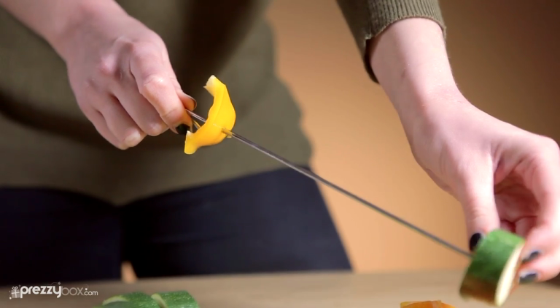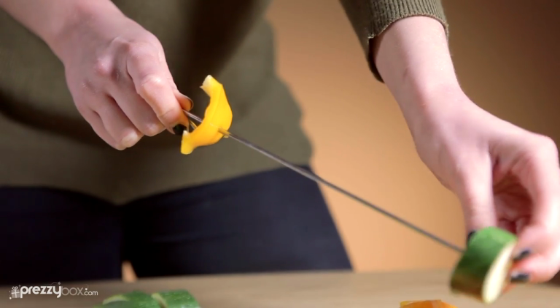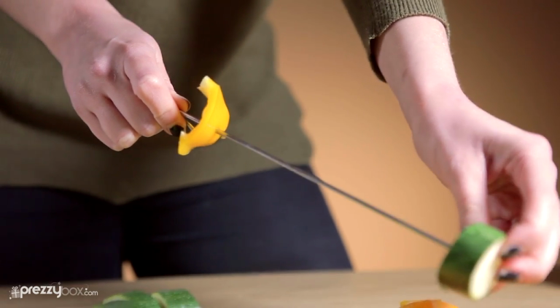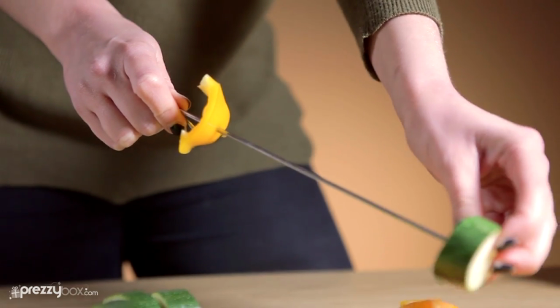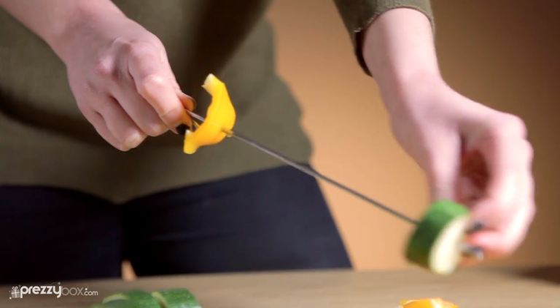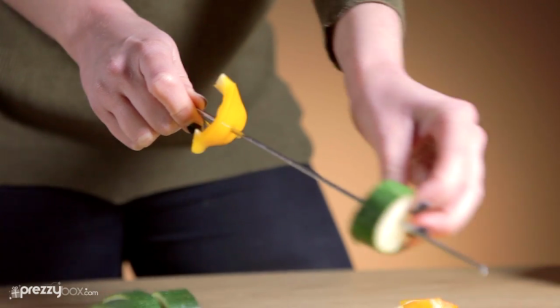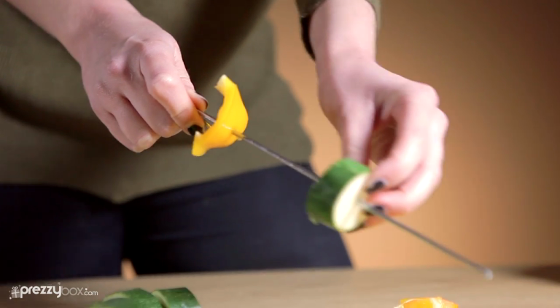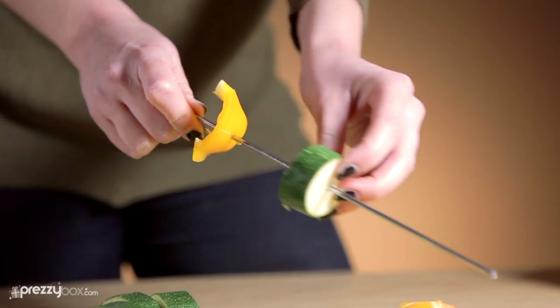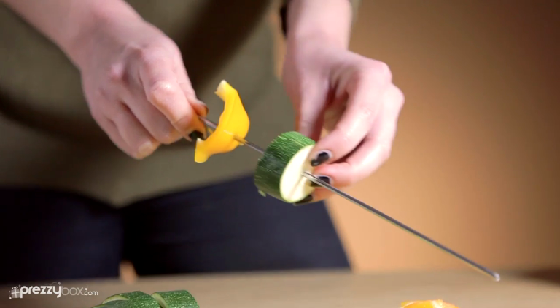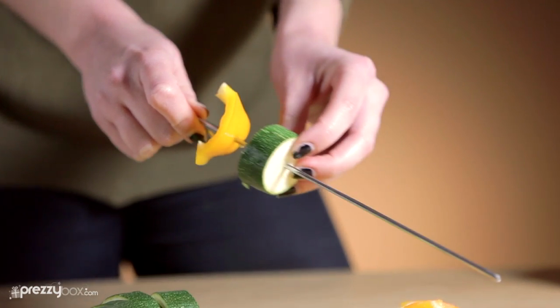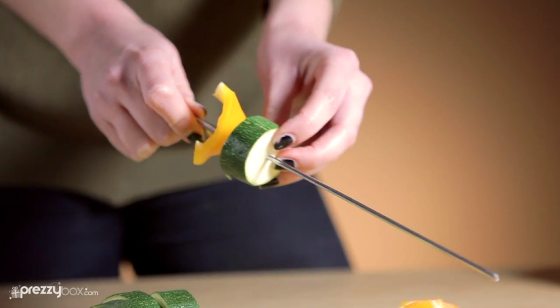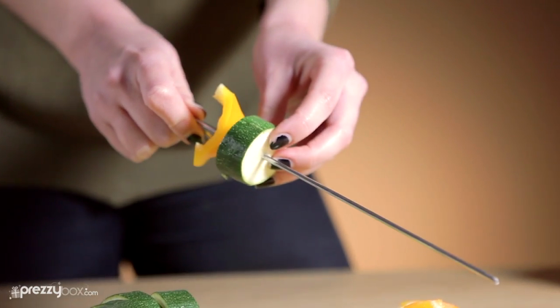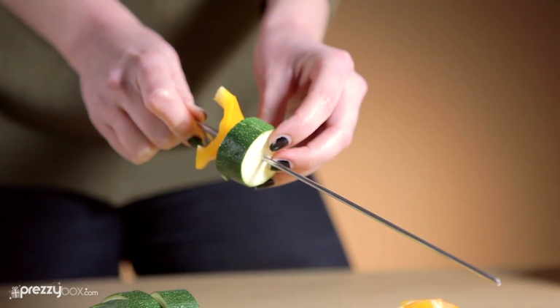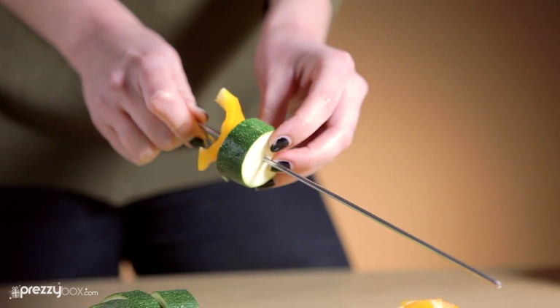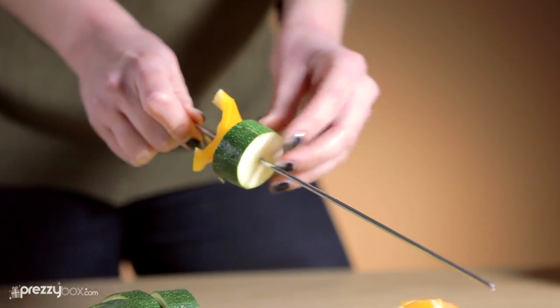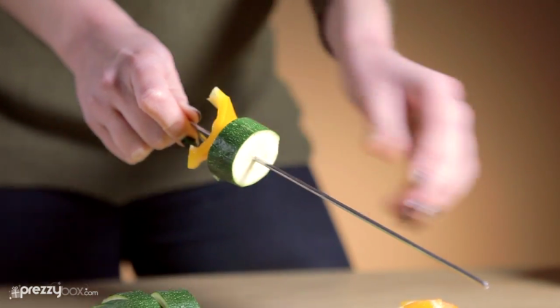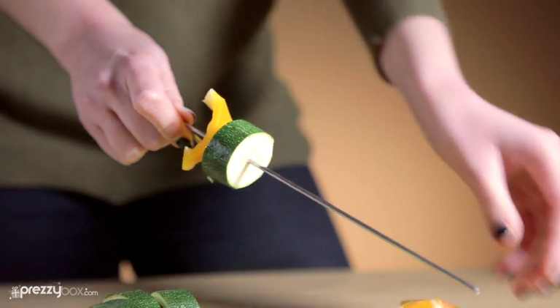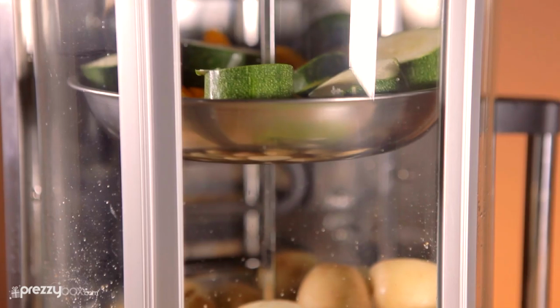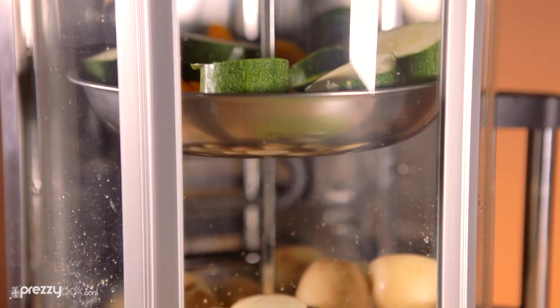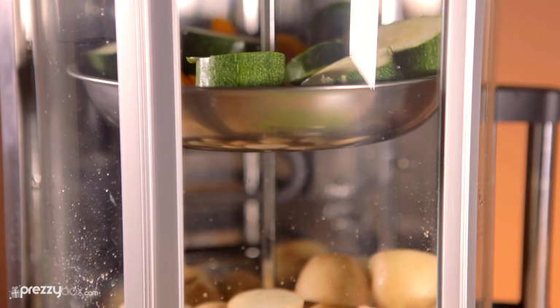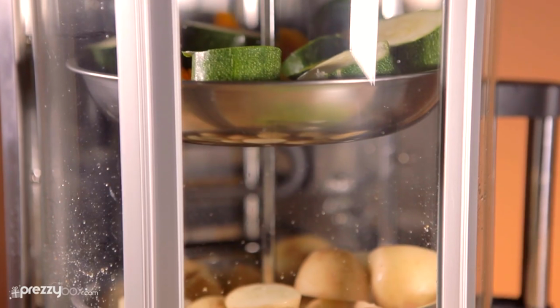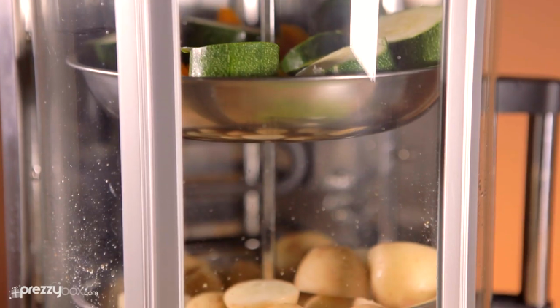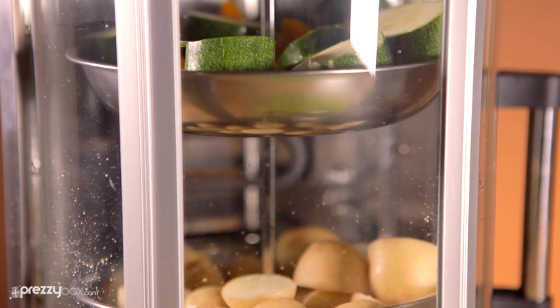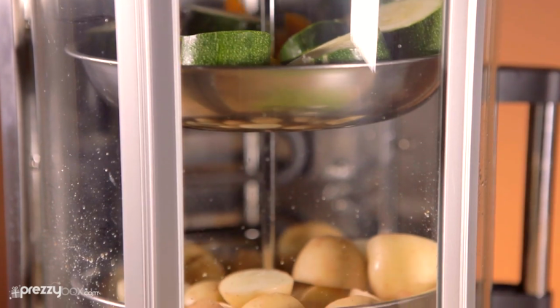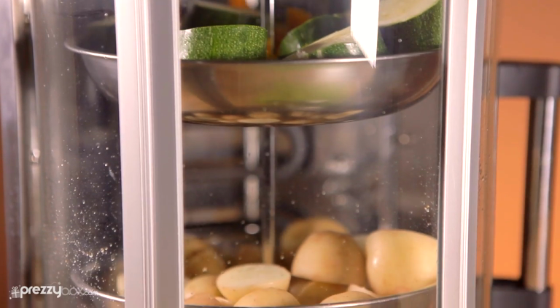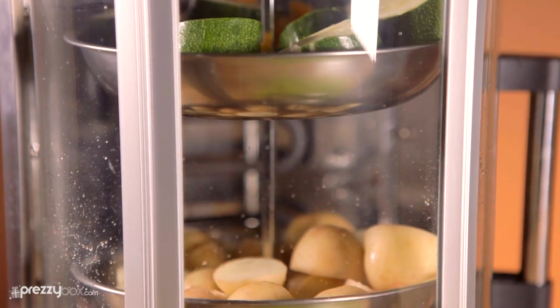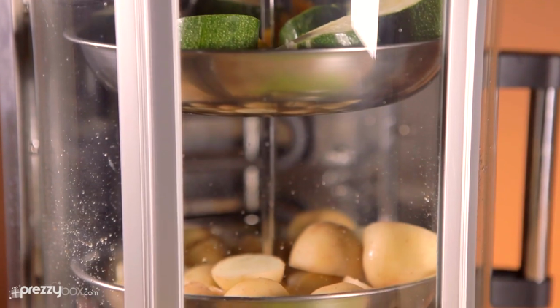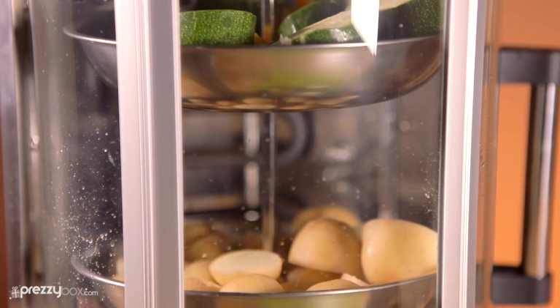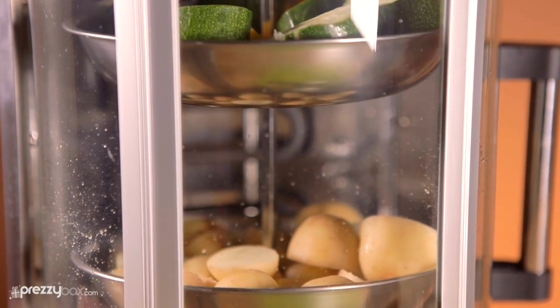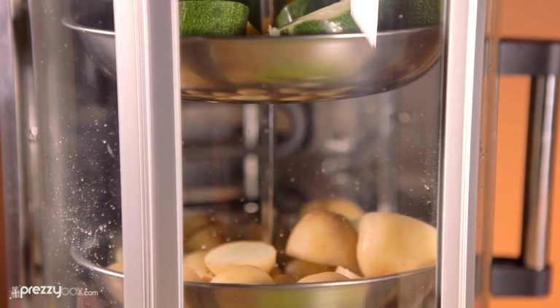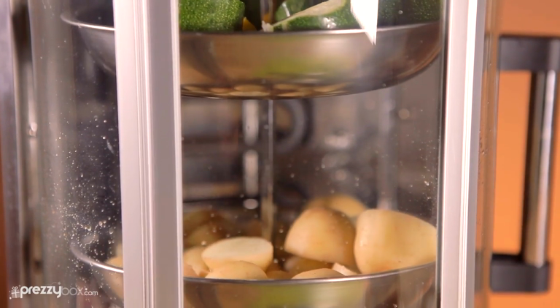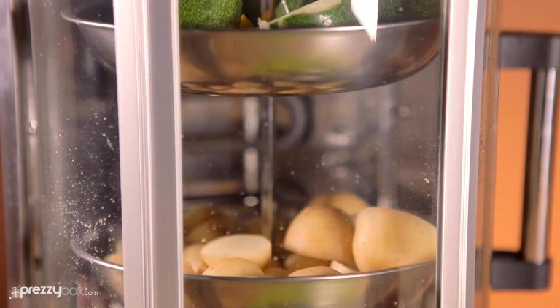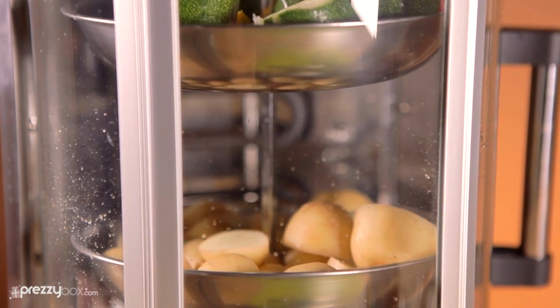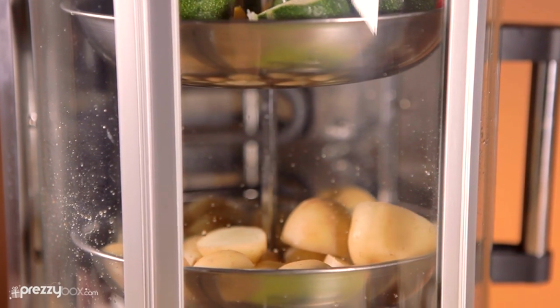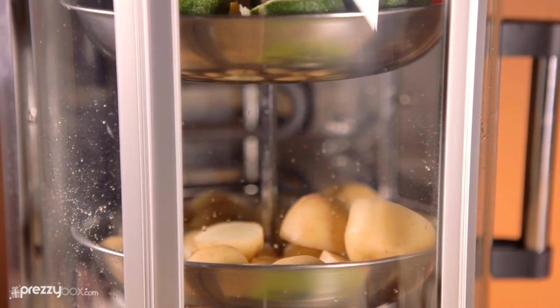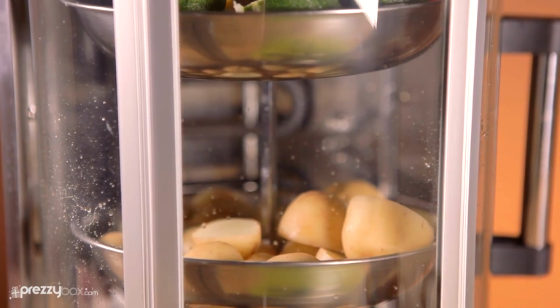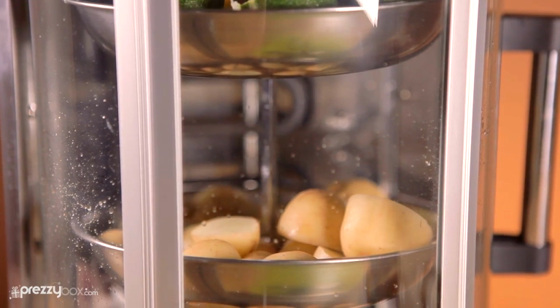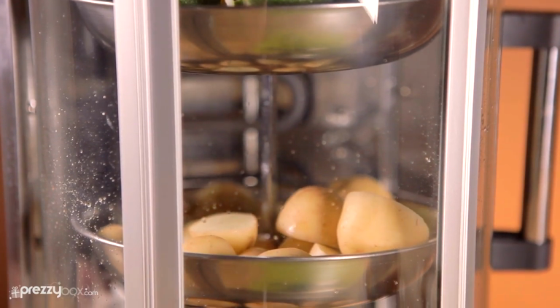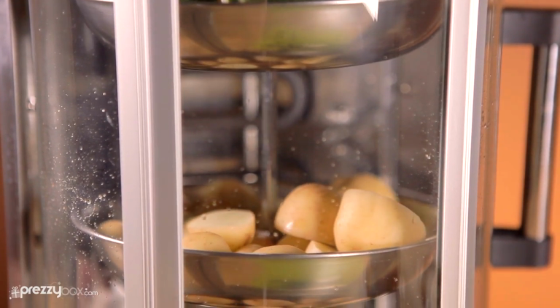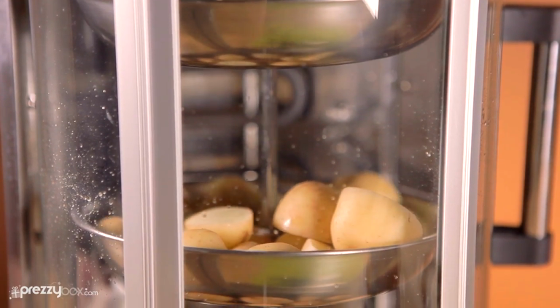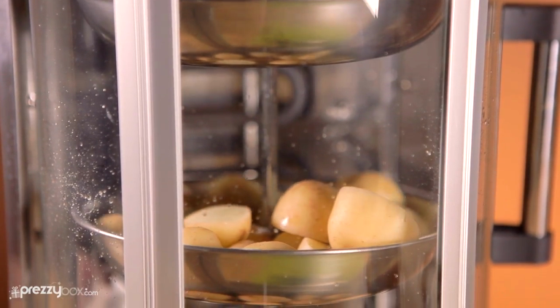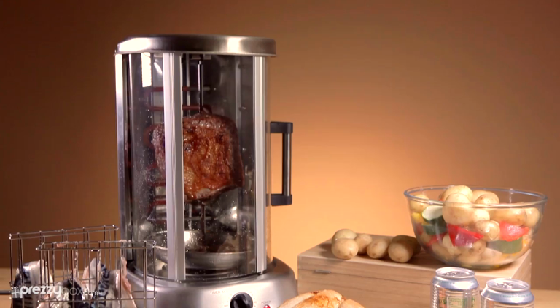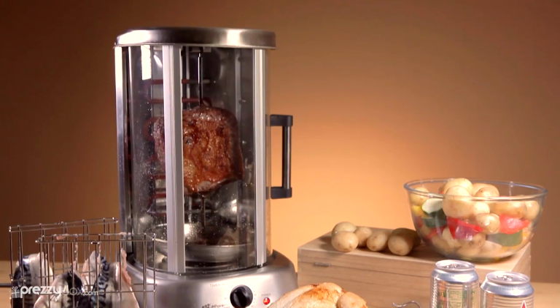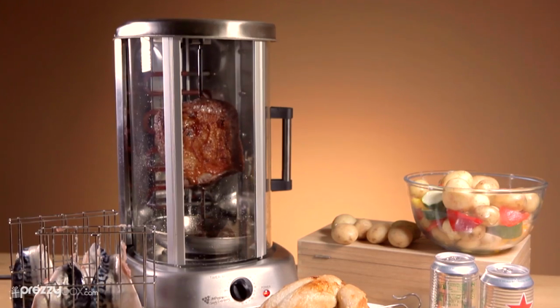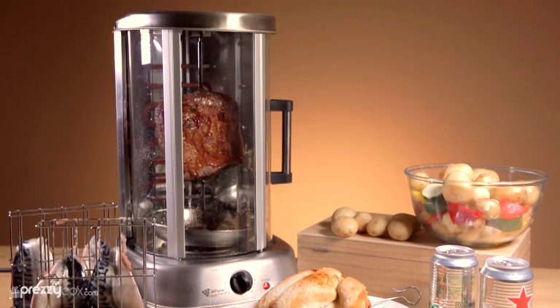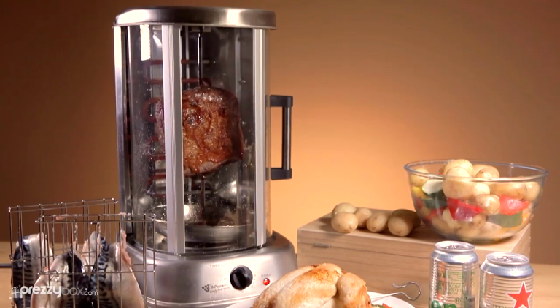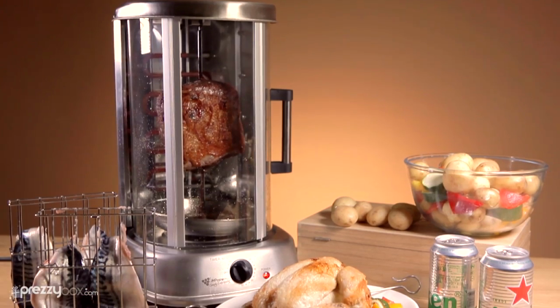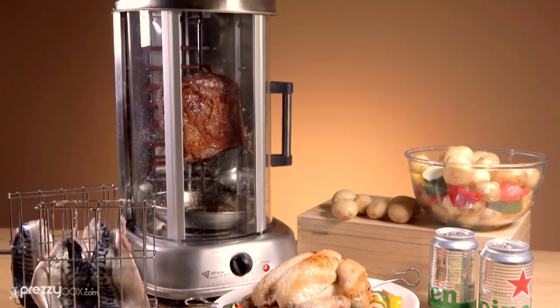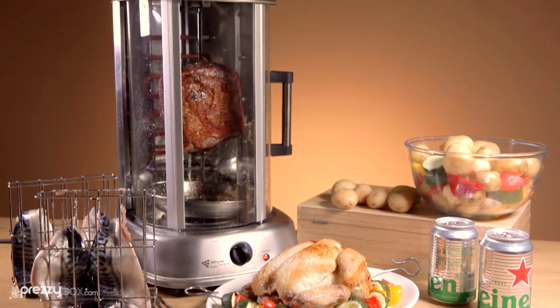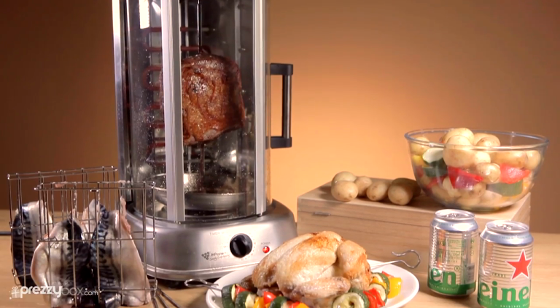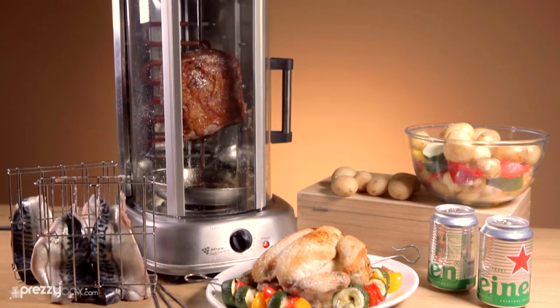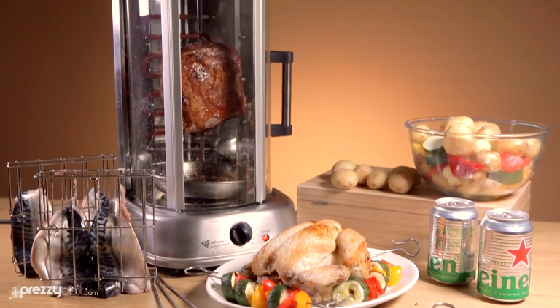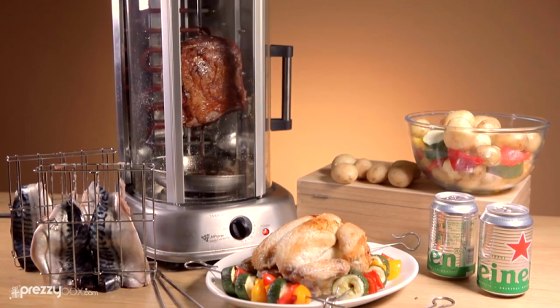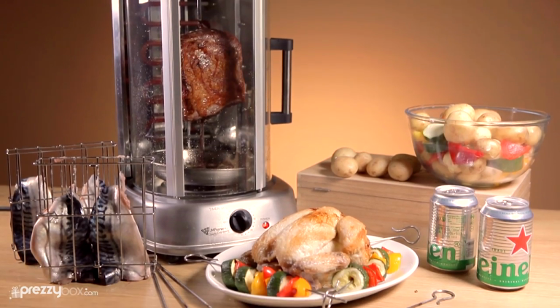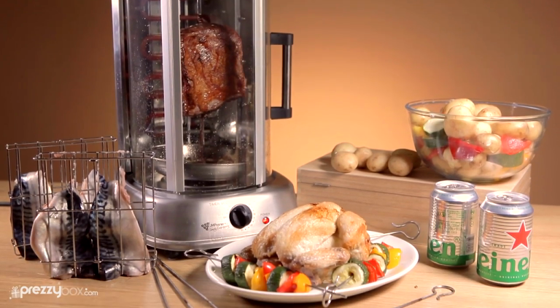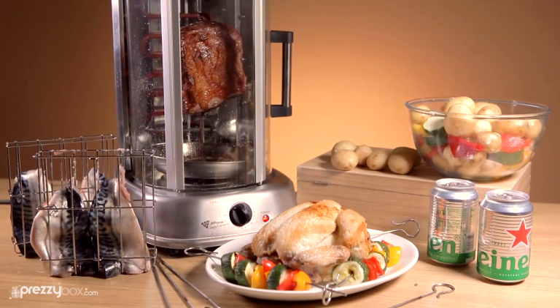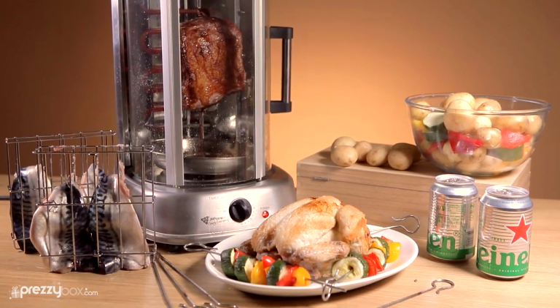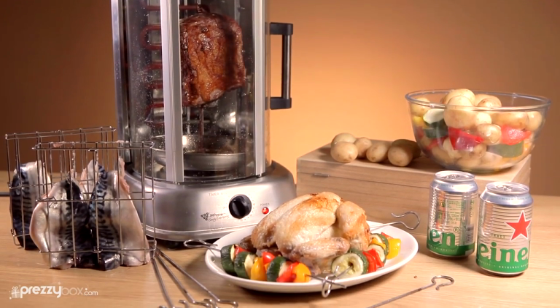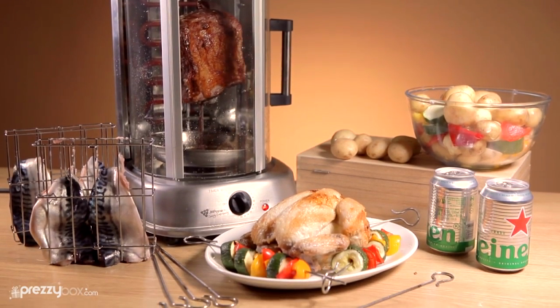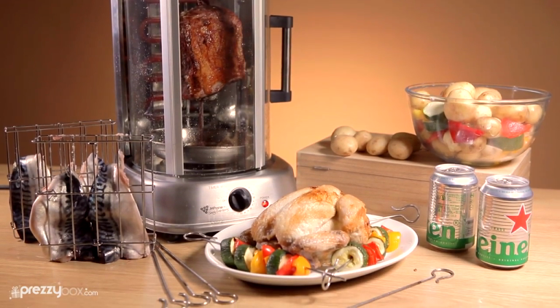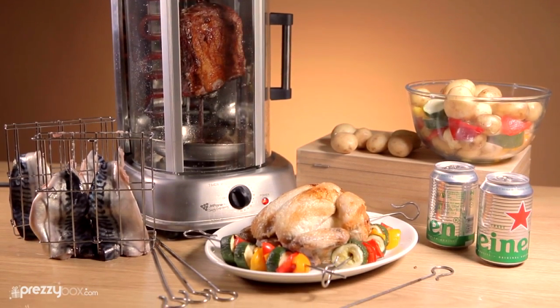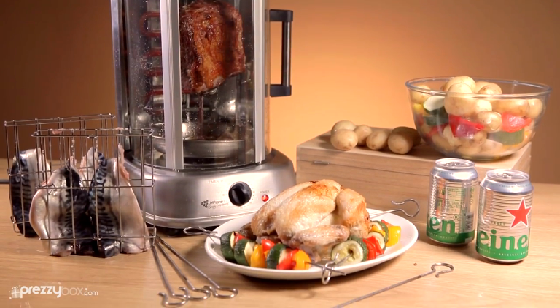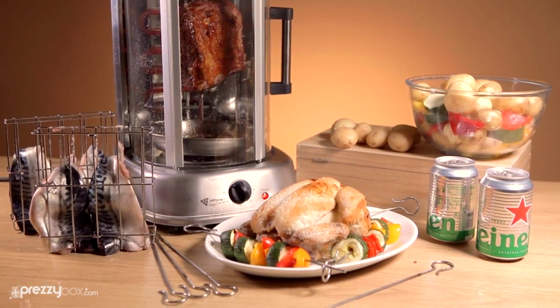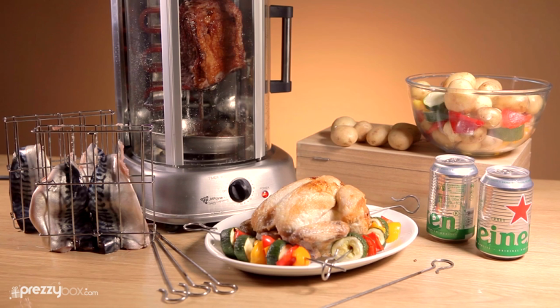So pick up the Kebab Rotisserie Grill and loads of great barbecue must-haves at PrezzyBox.com.